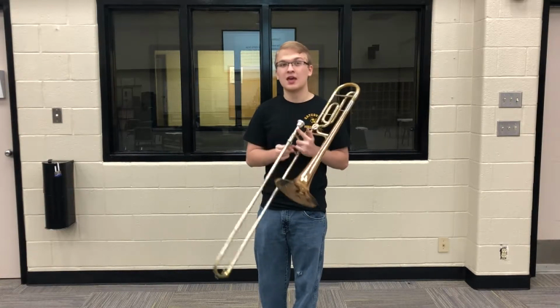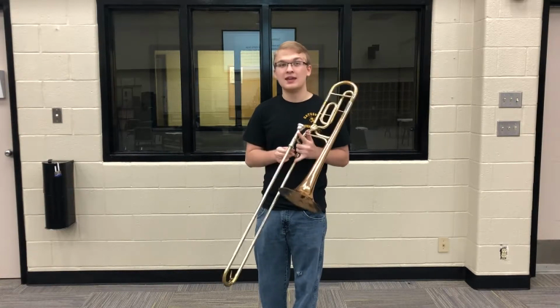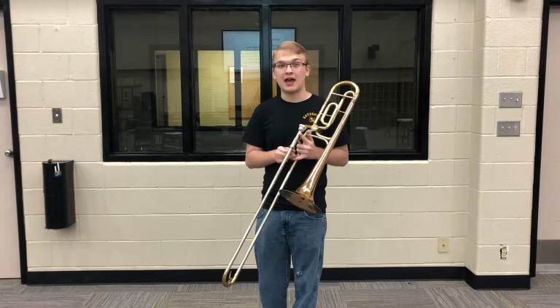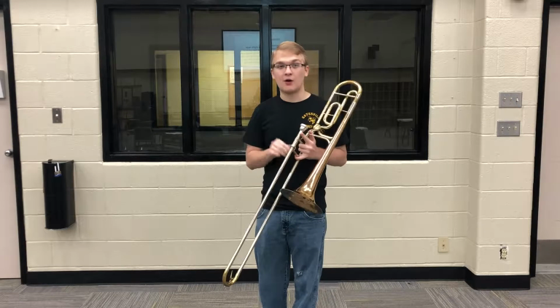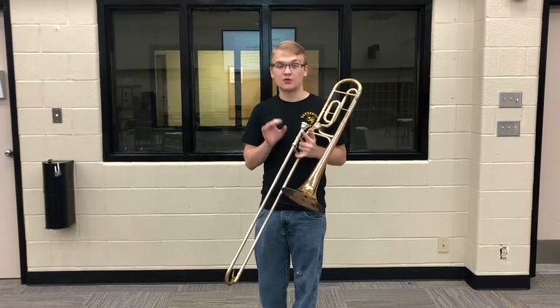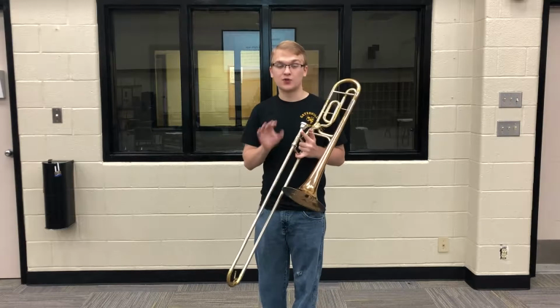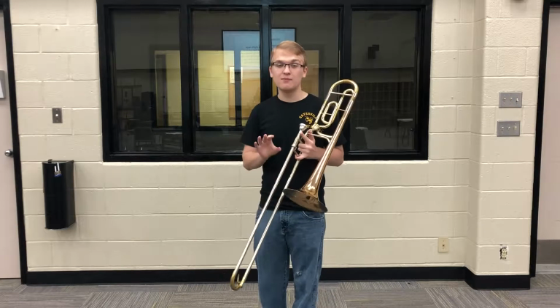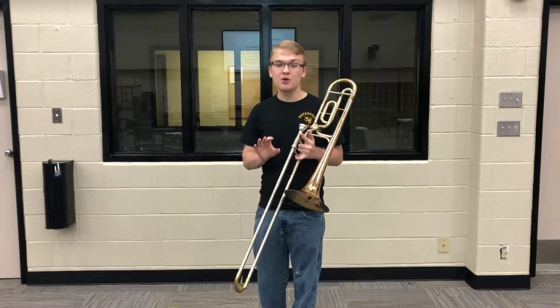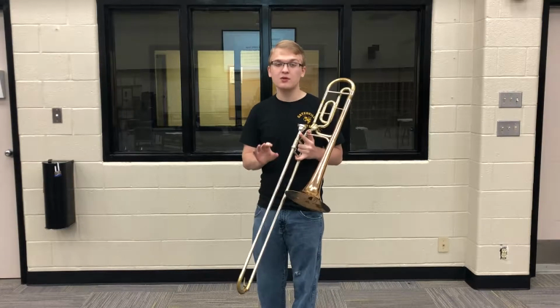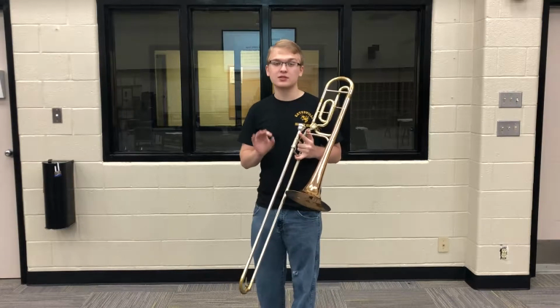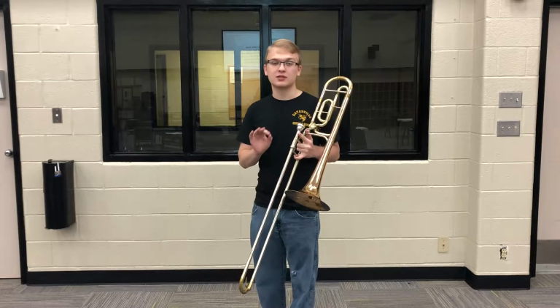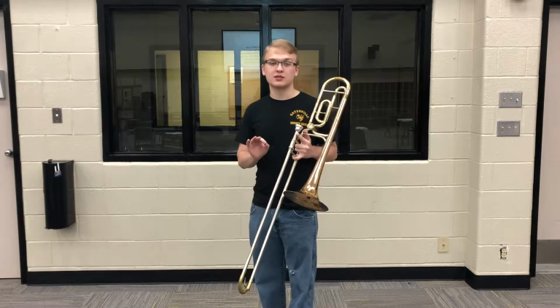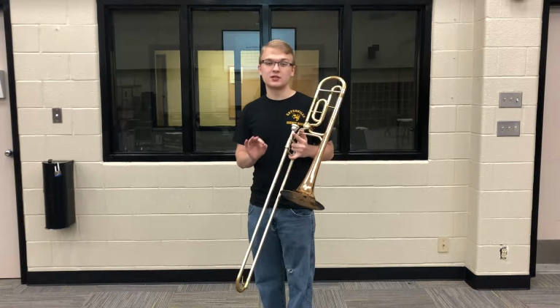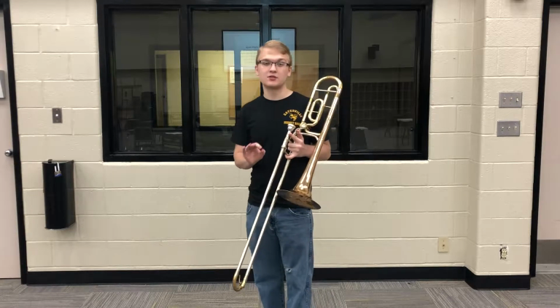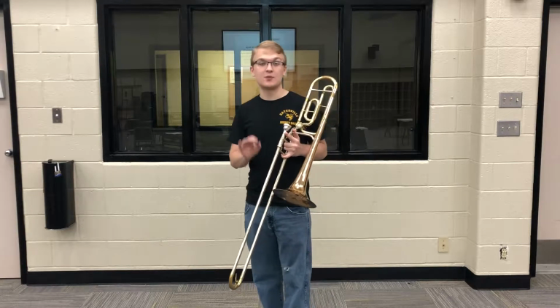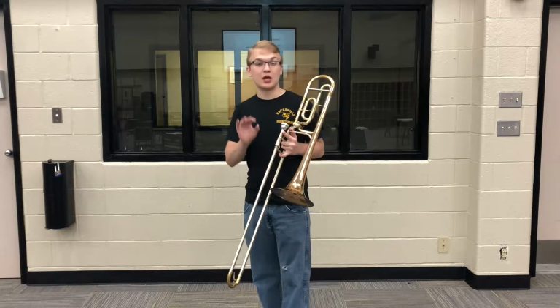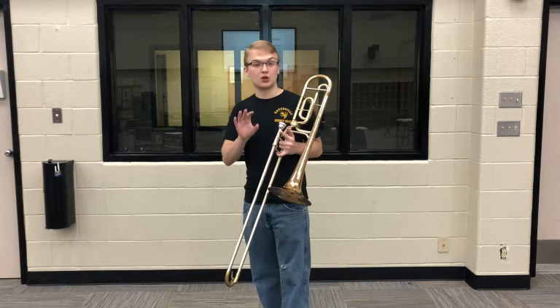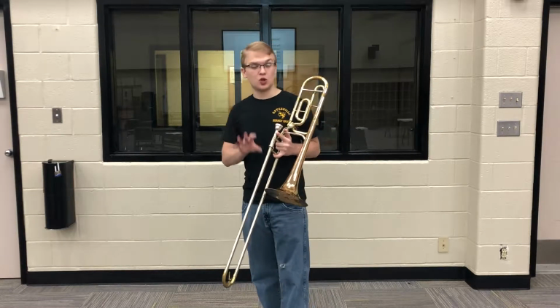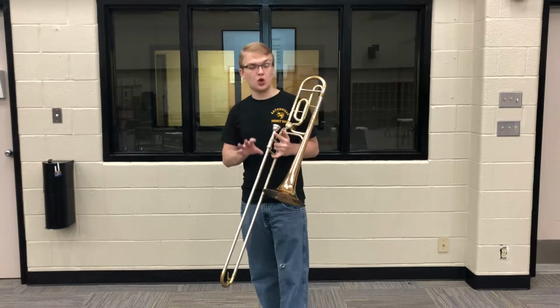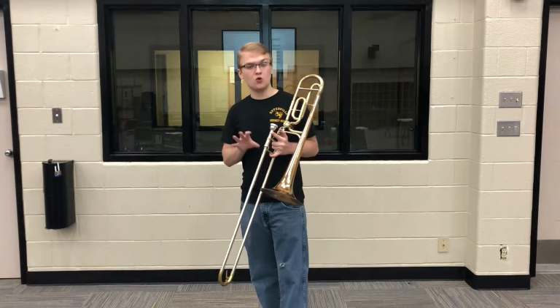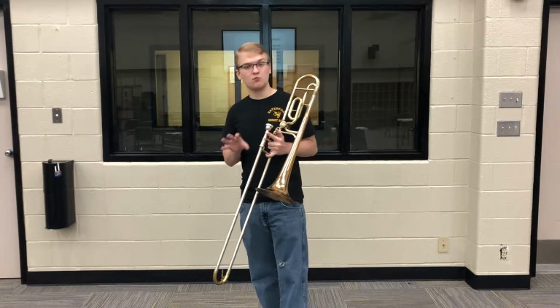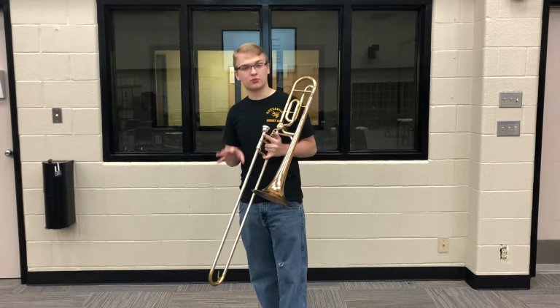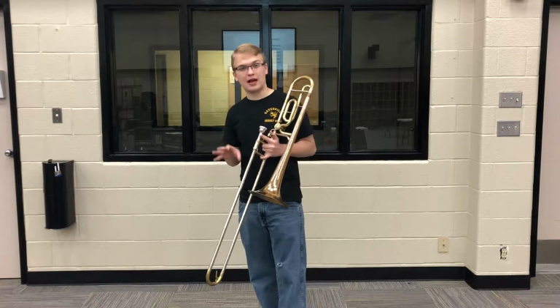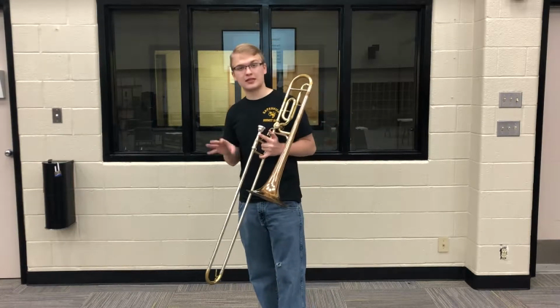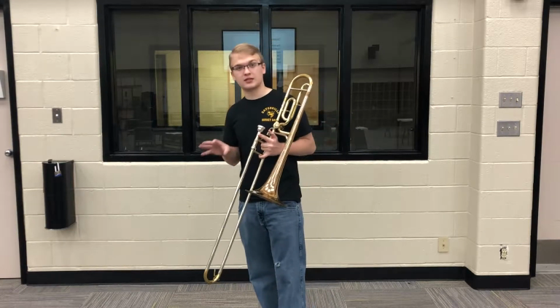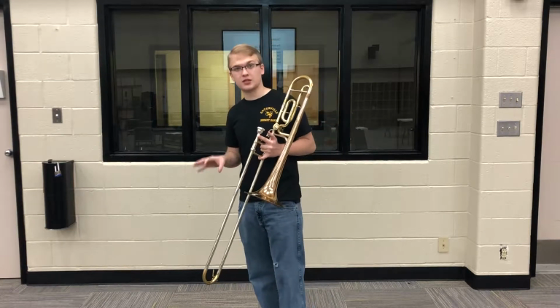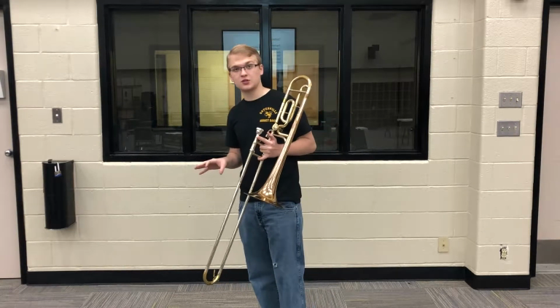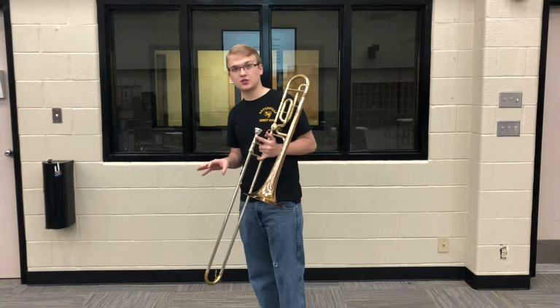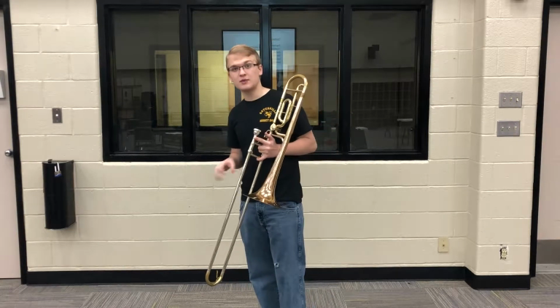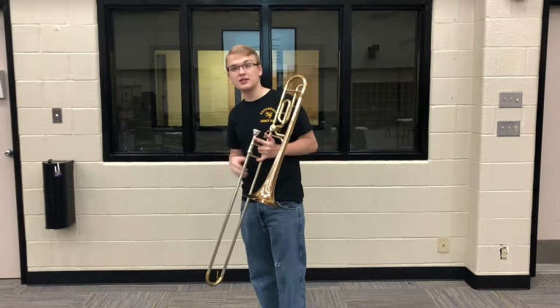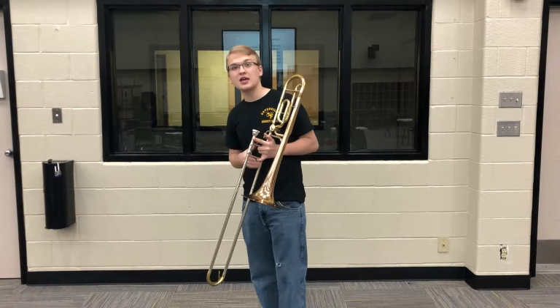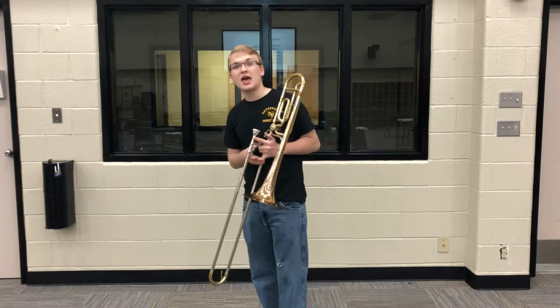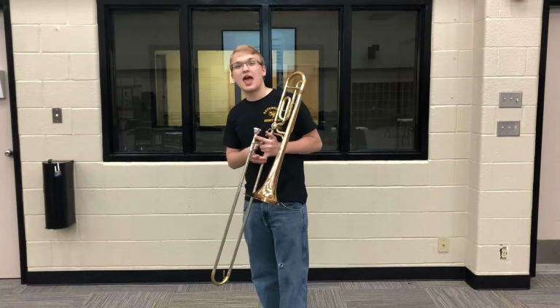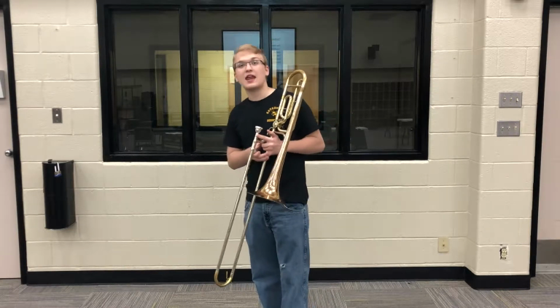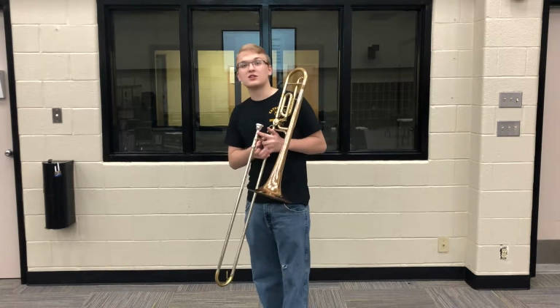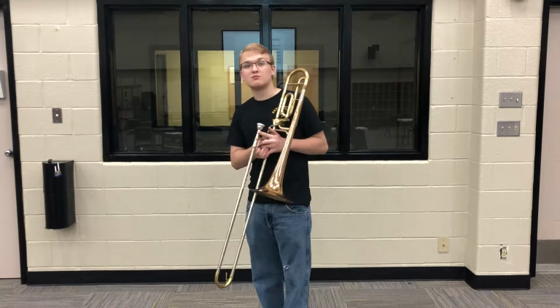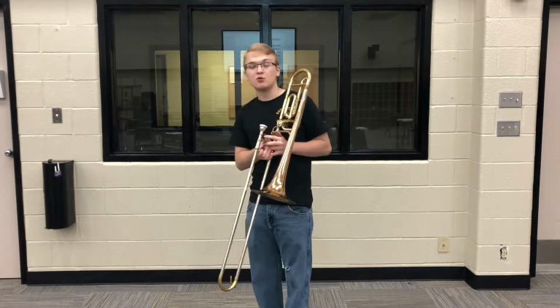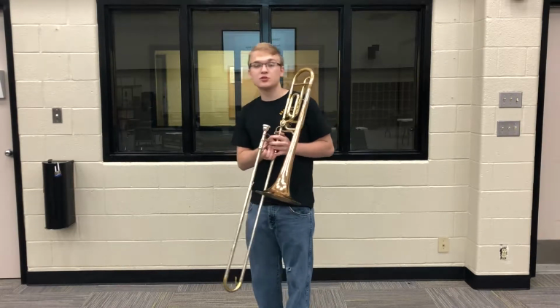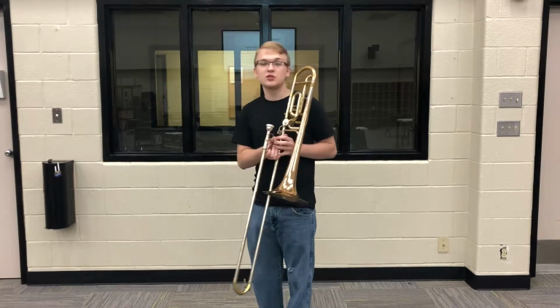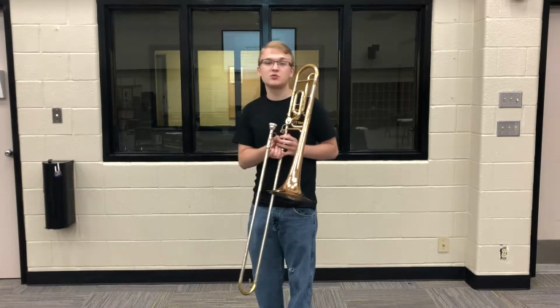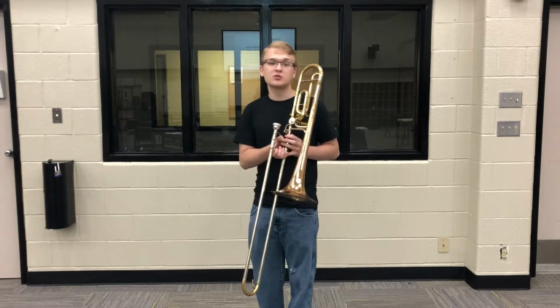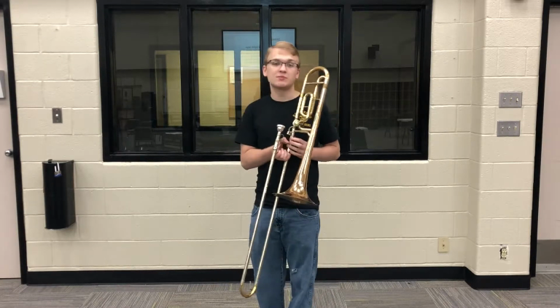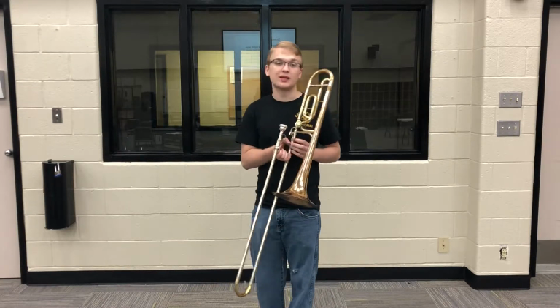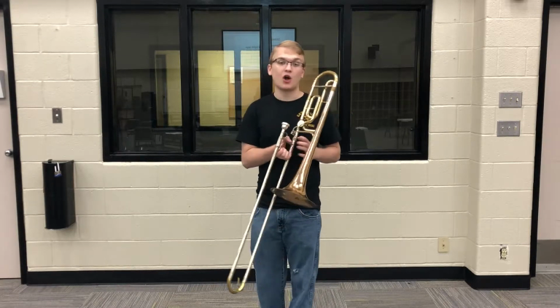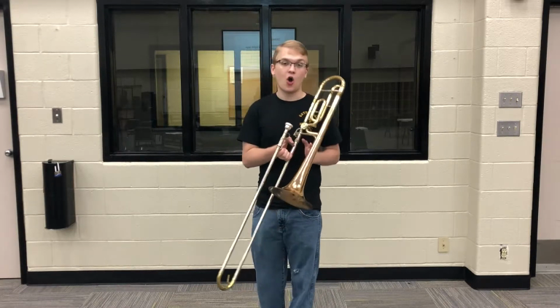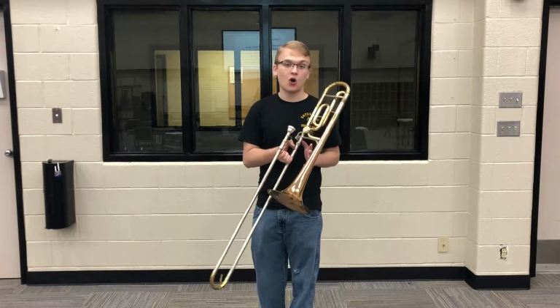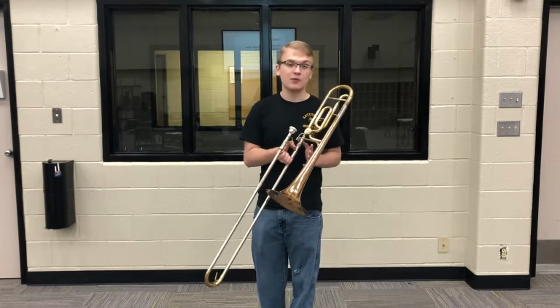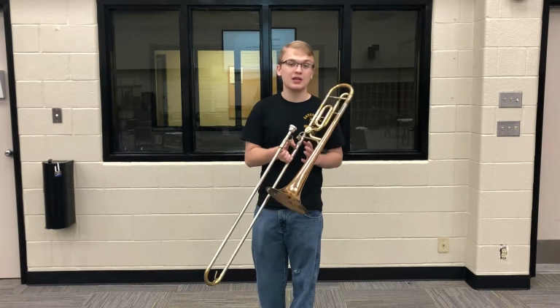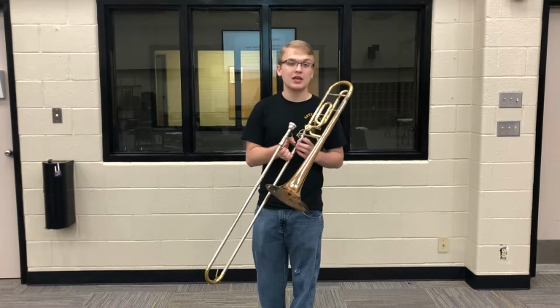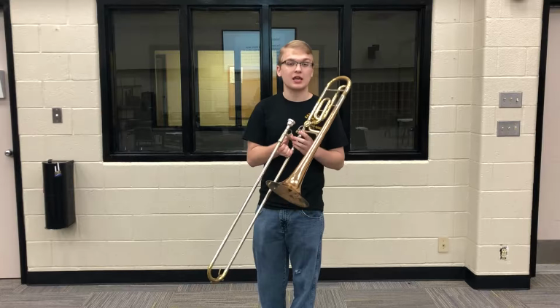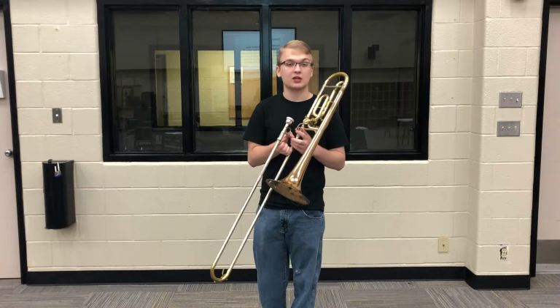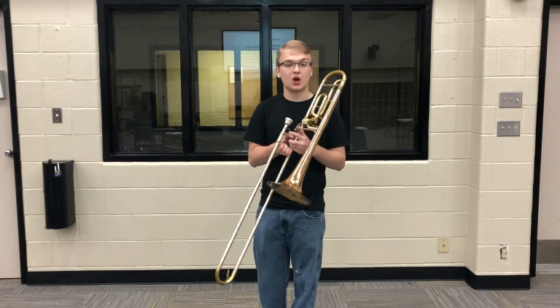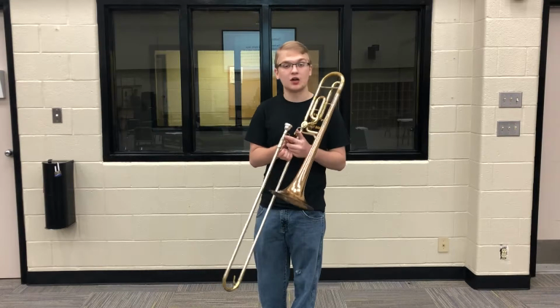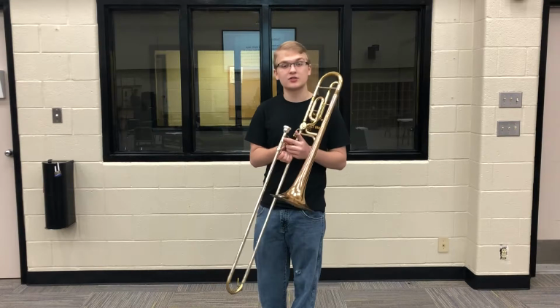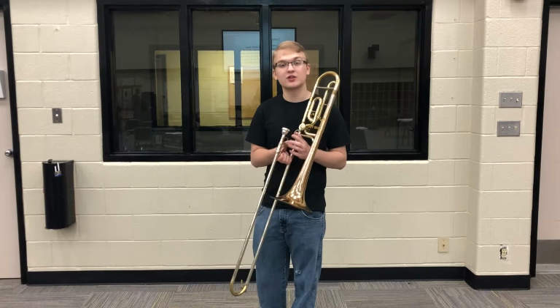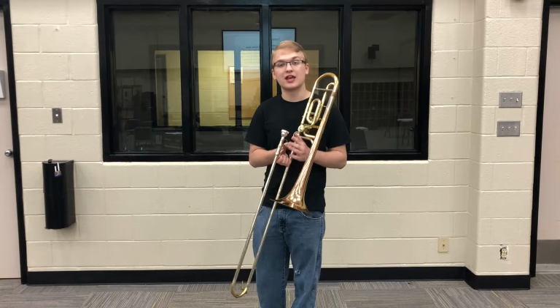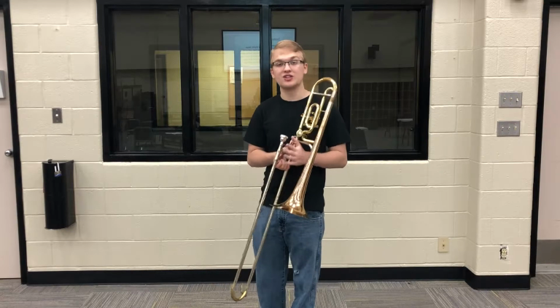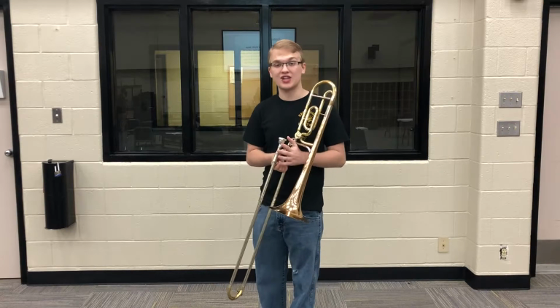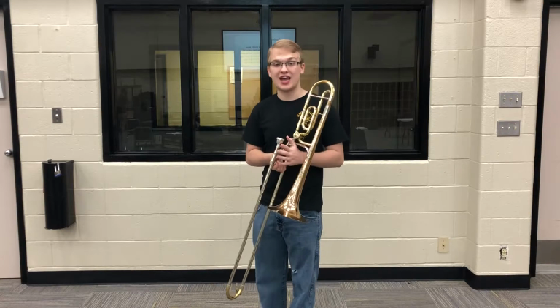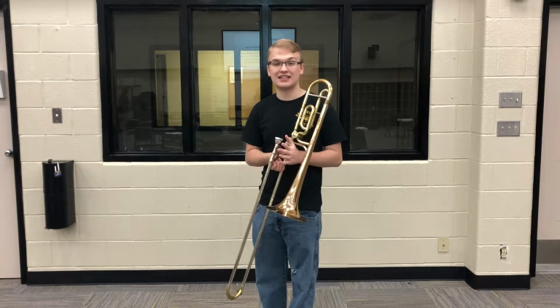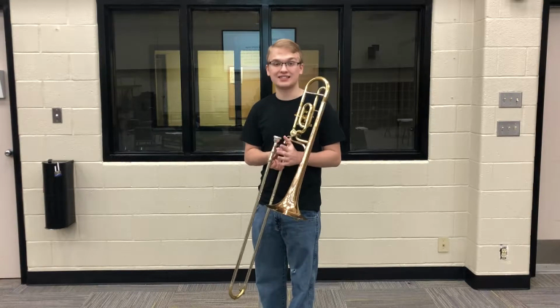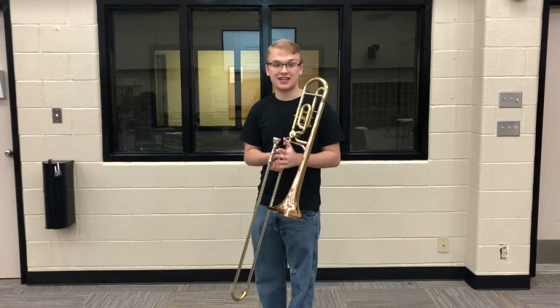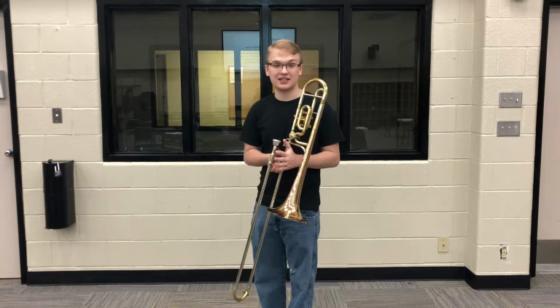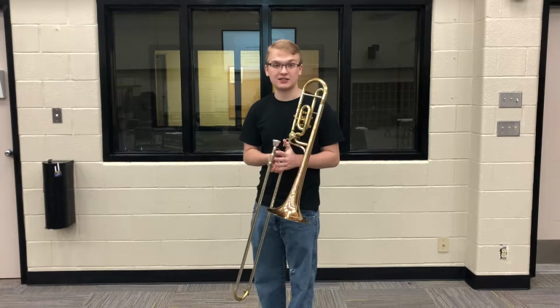Now the trombone is considered to be a low brass instrument and is mostly used to play harmony in concert and jazz settings.